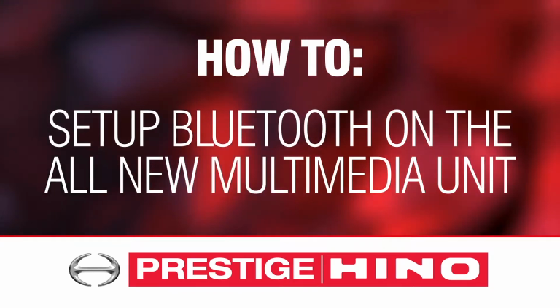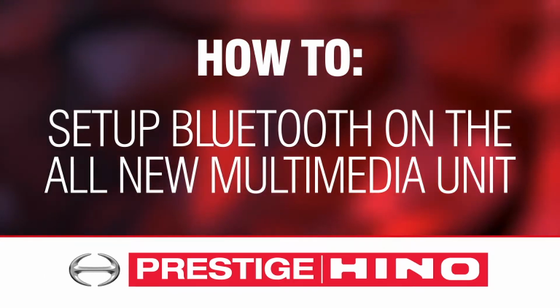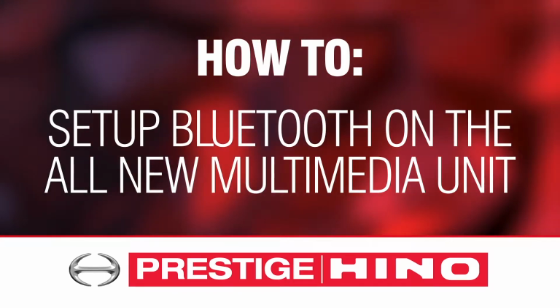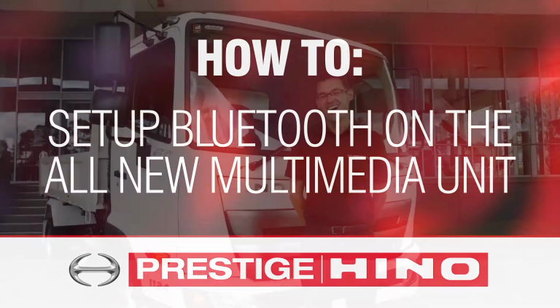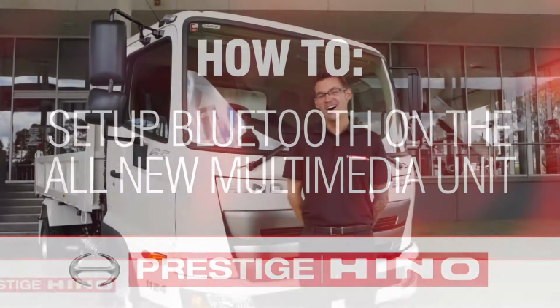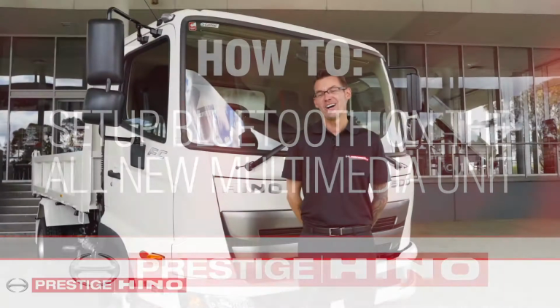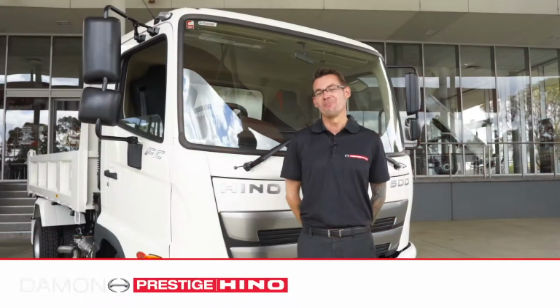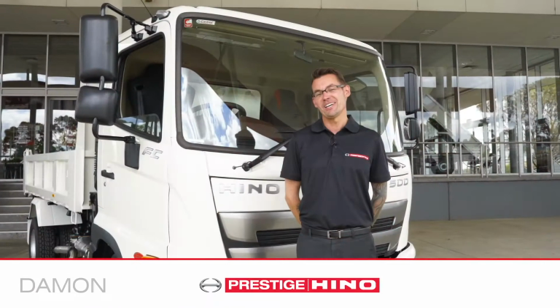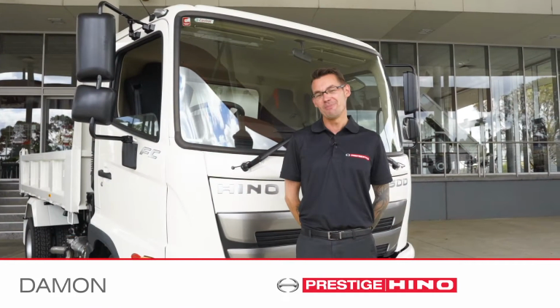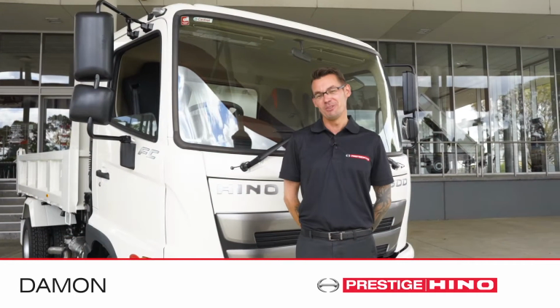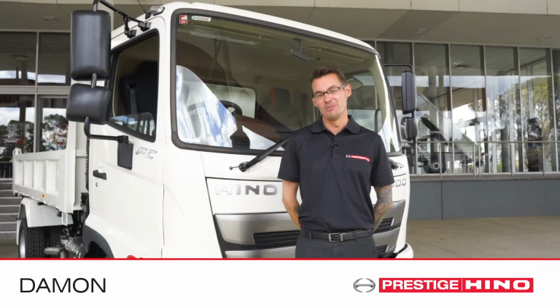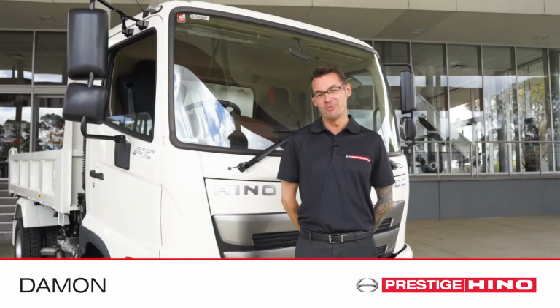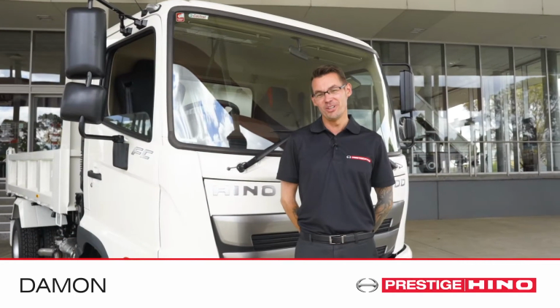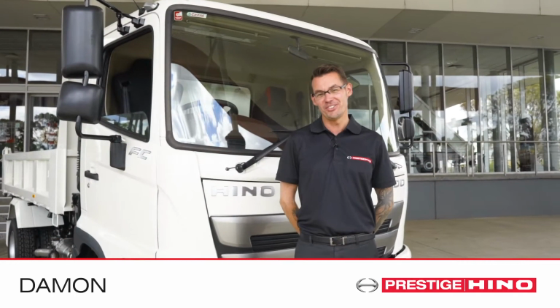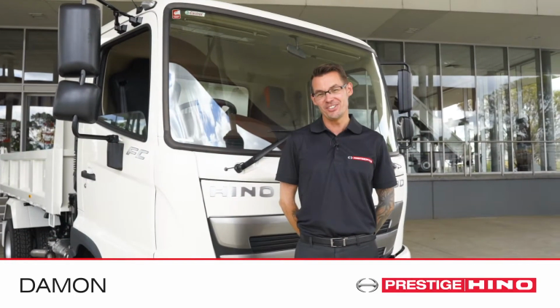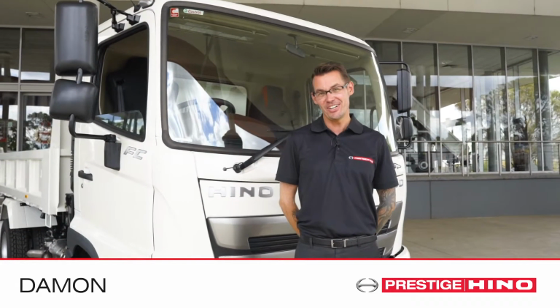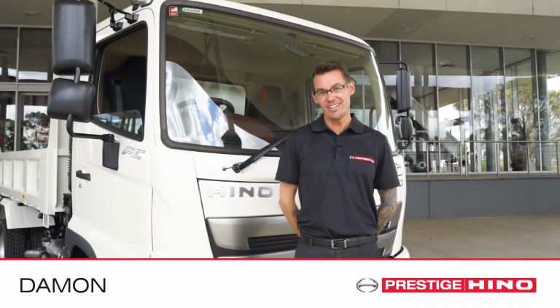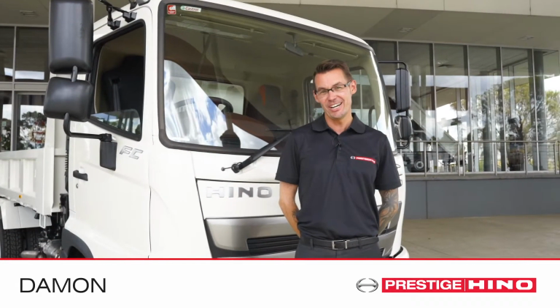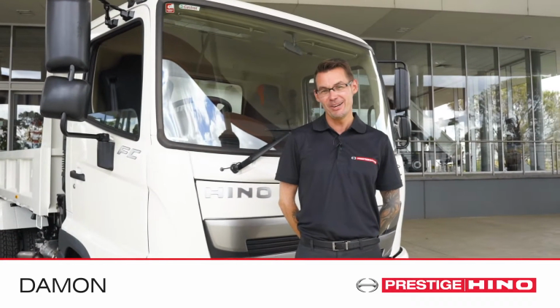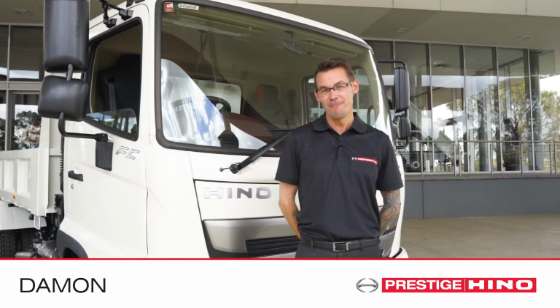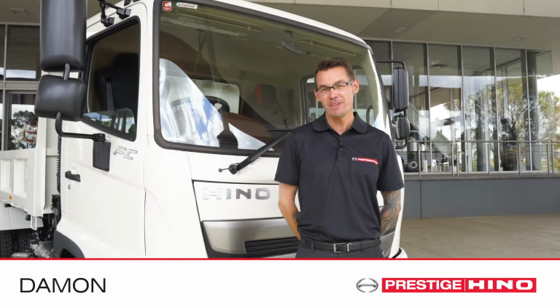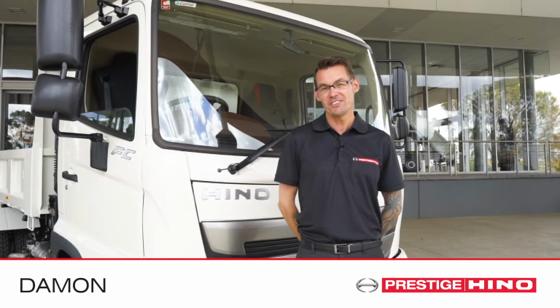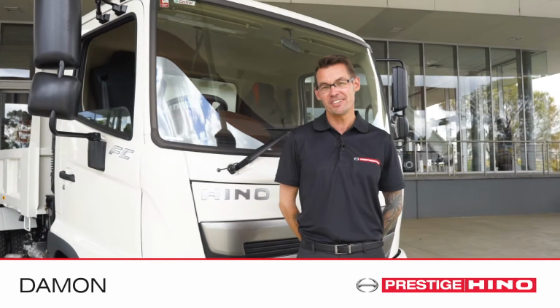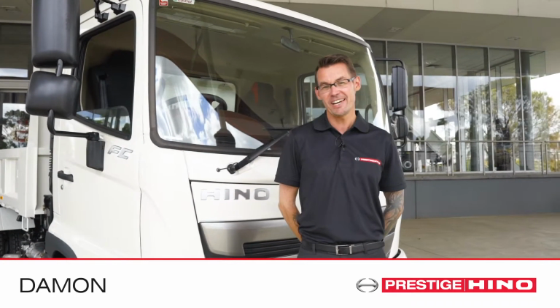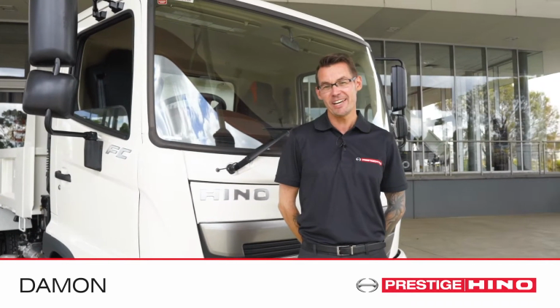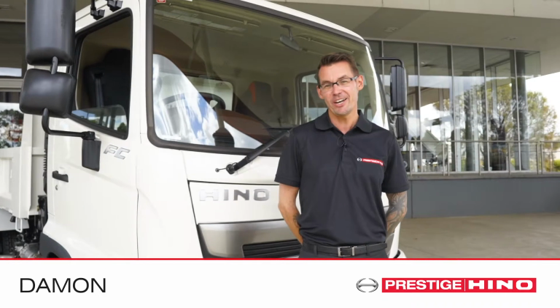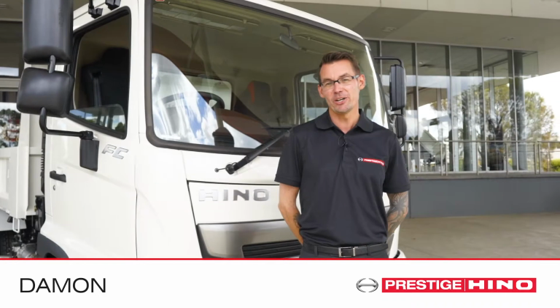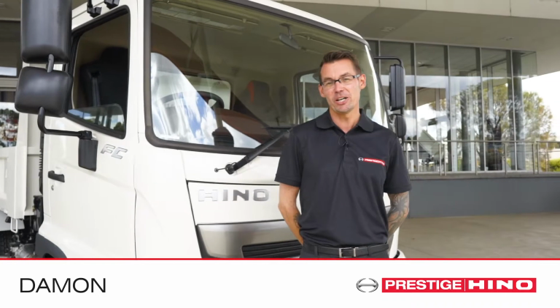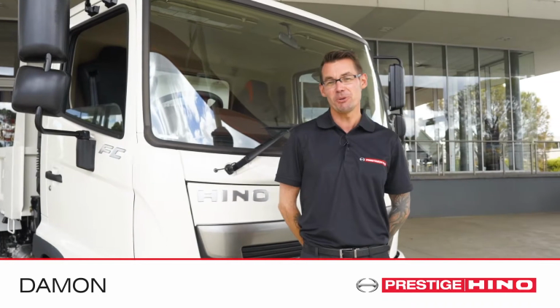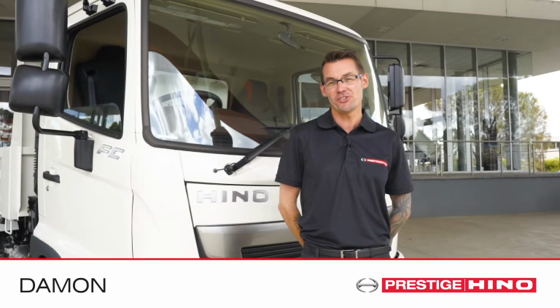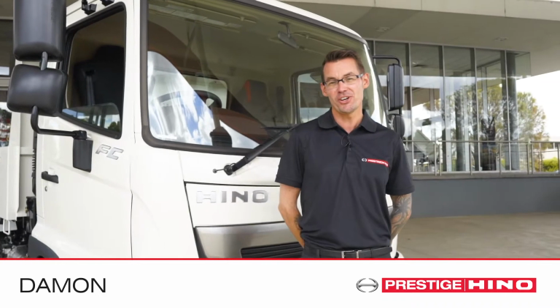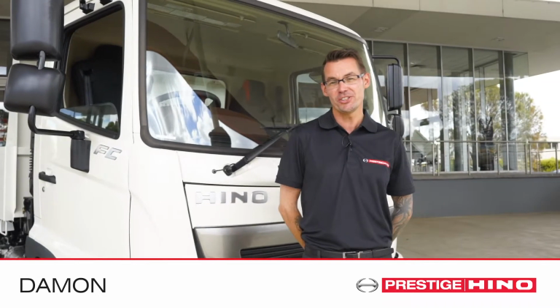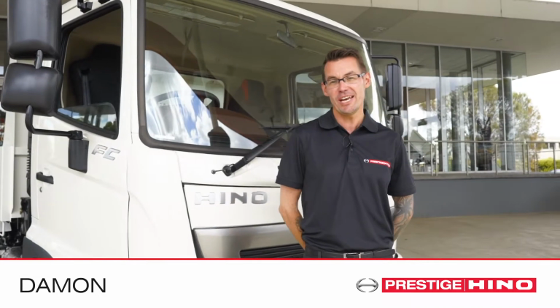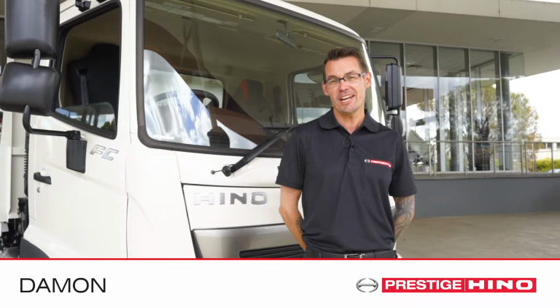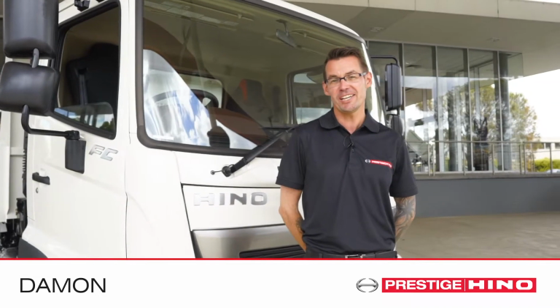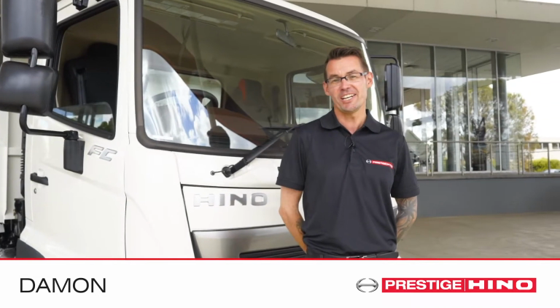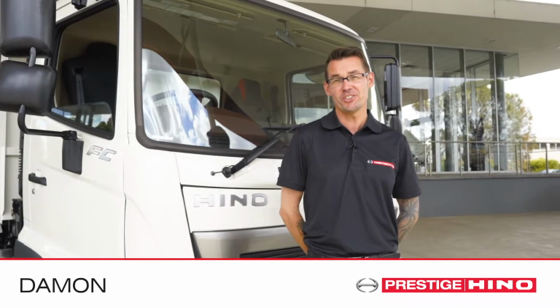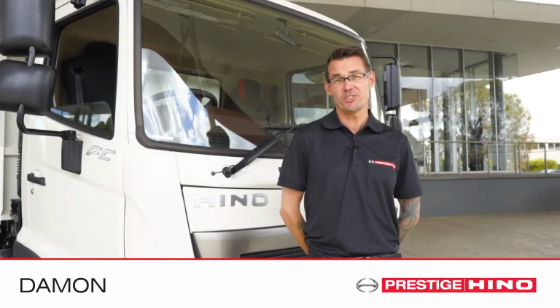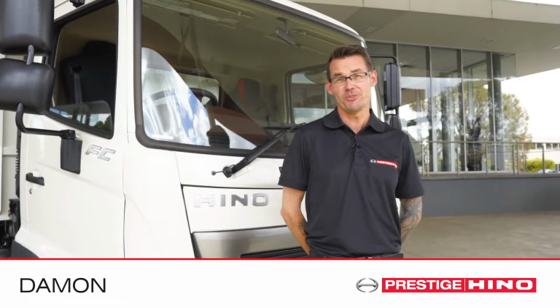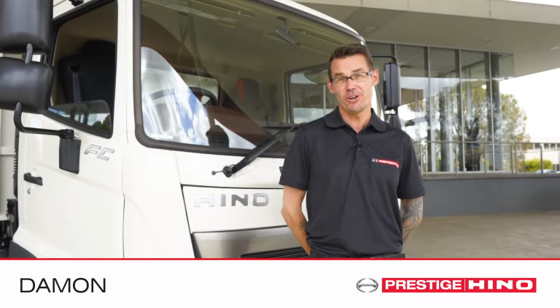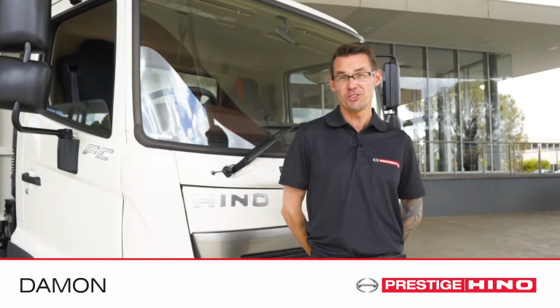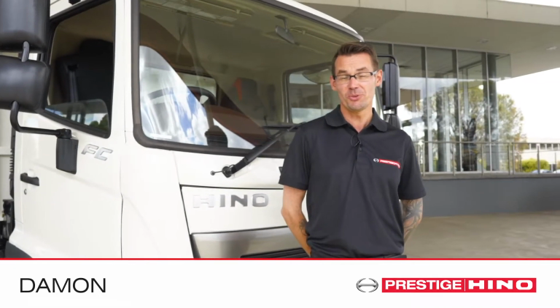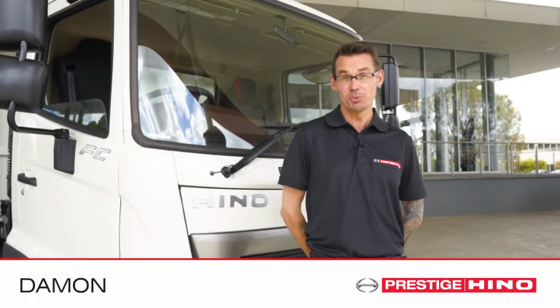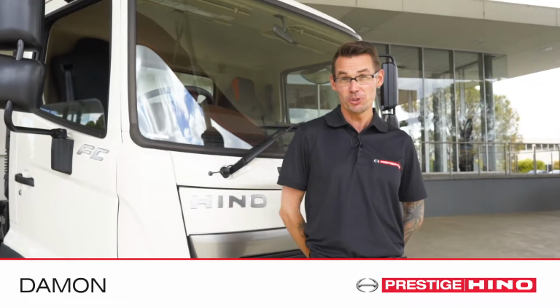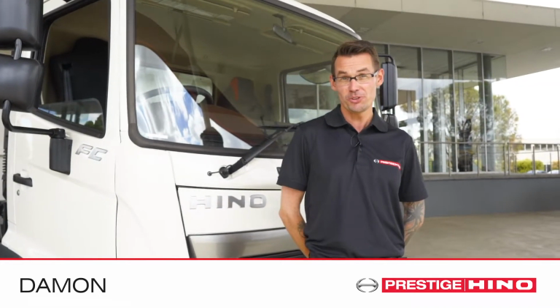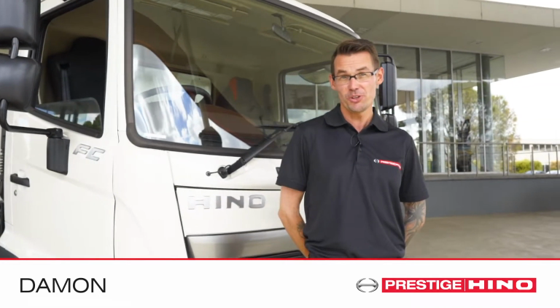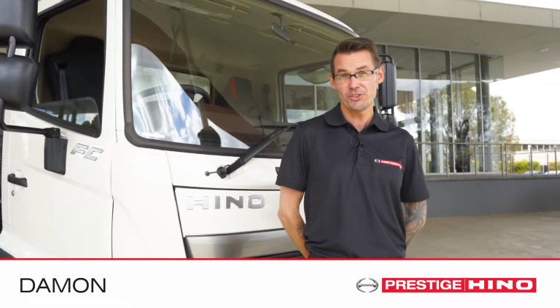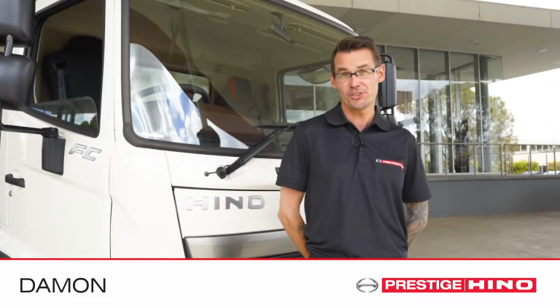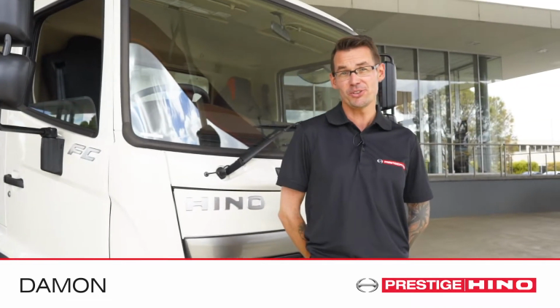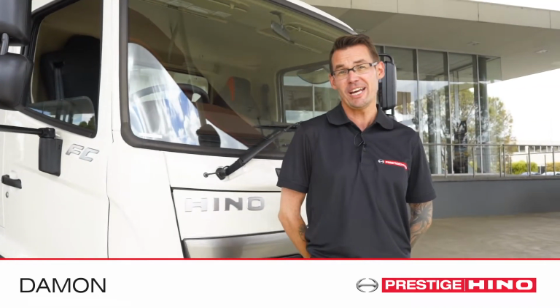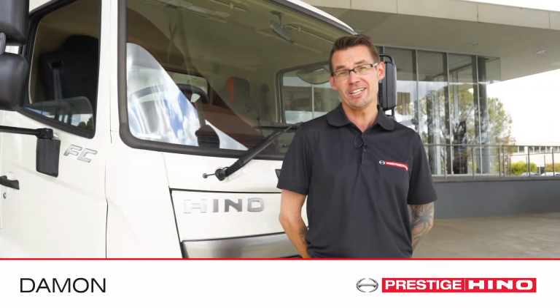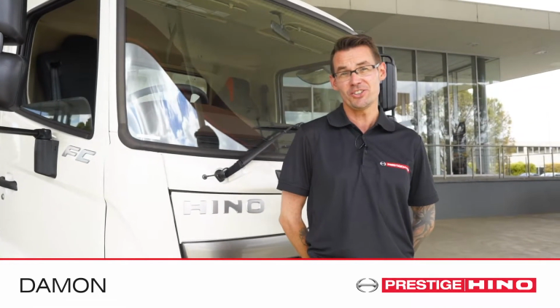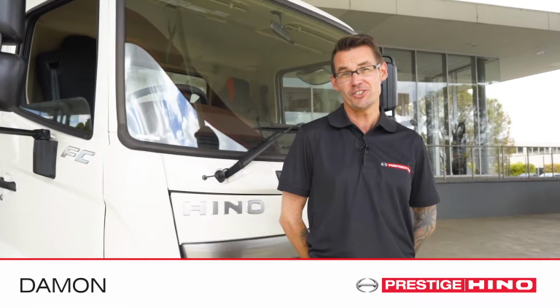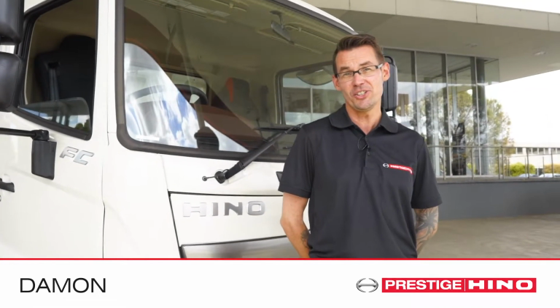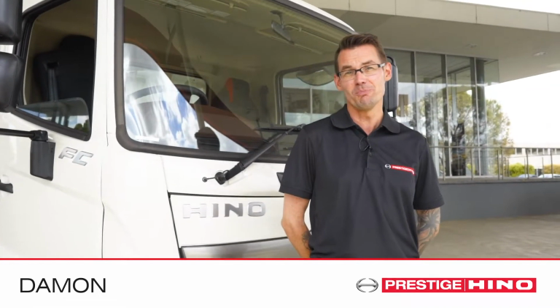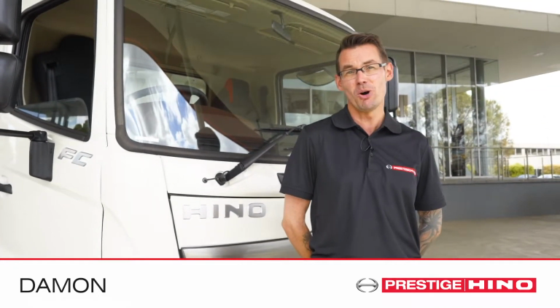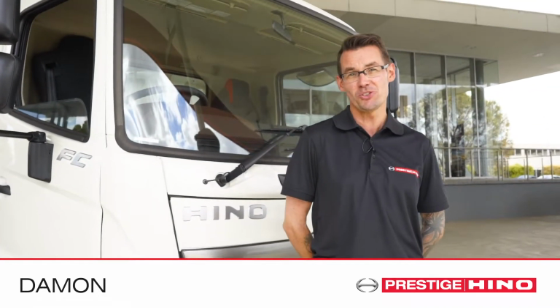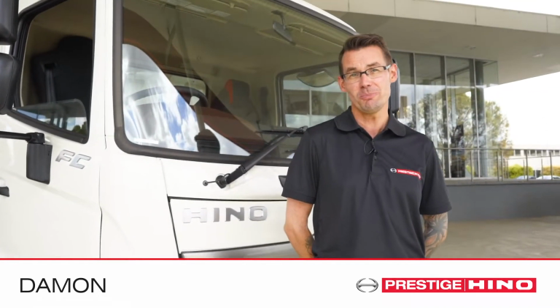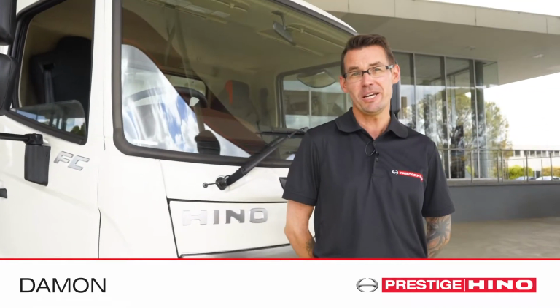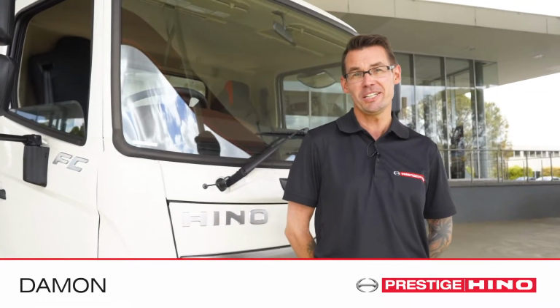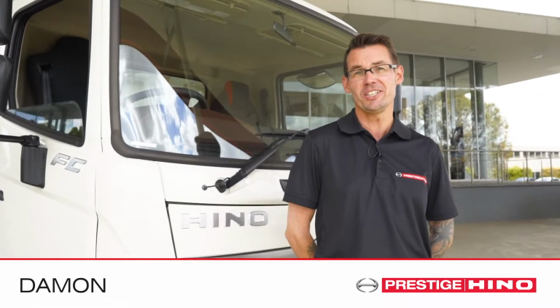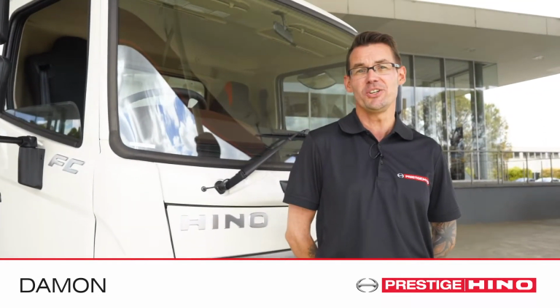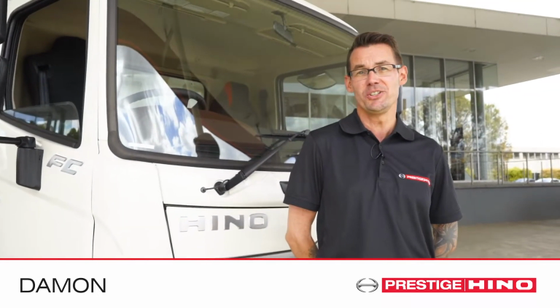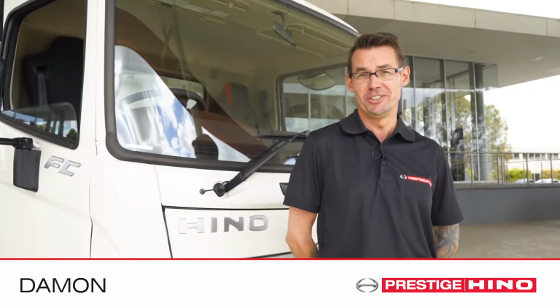Hi, I'm Damon from Prestige Hino, and today I'm going to be showing you how to connect your phone's Bluetooth to Hino's new multimedia unit.